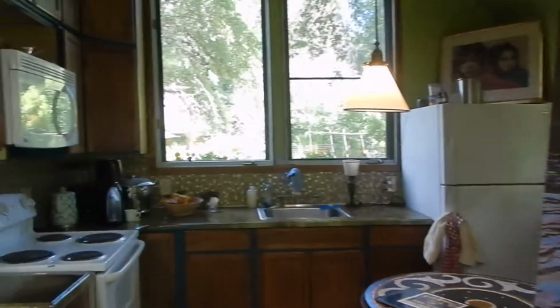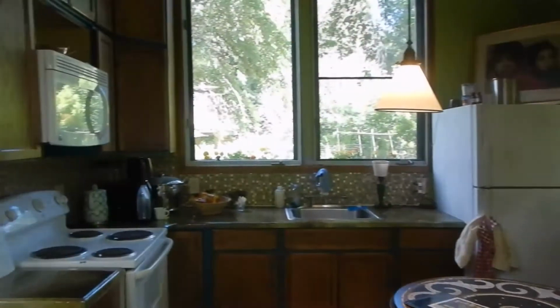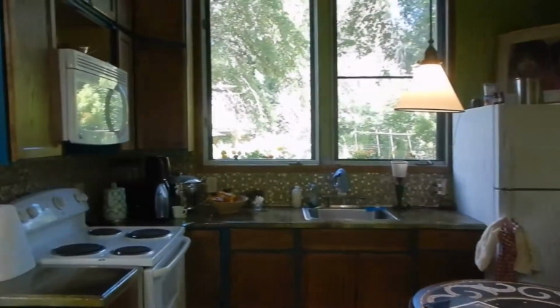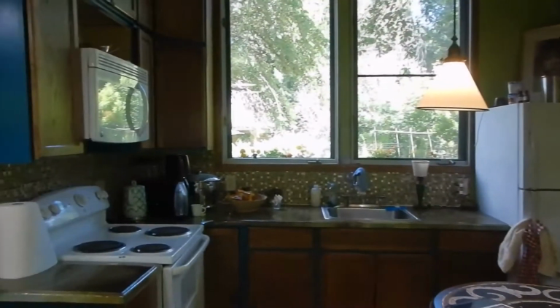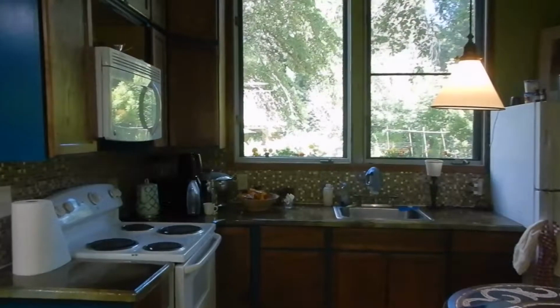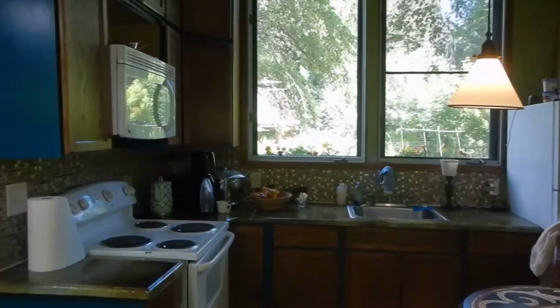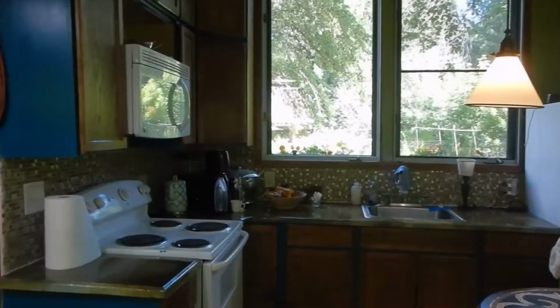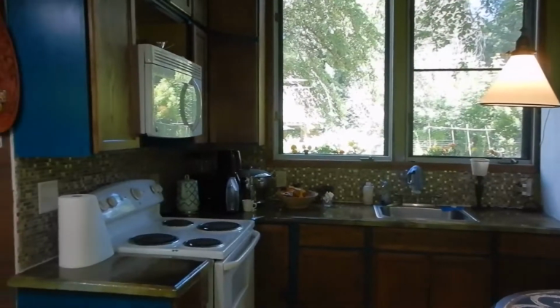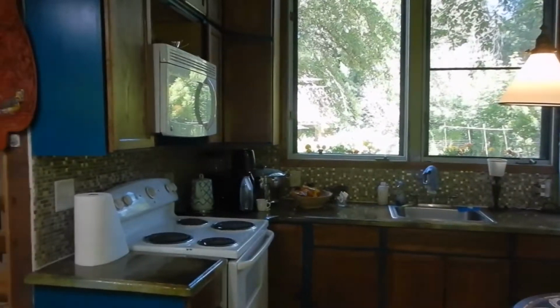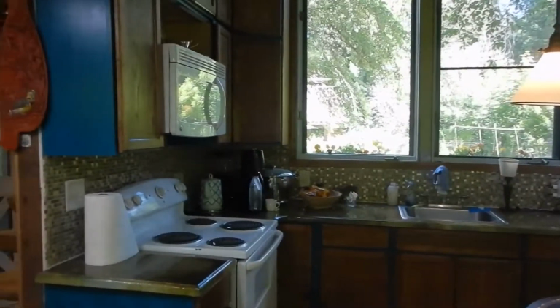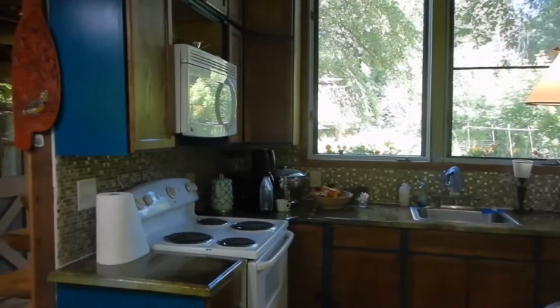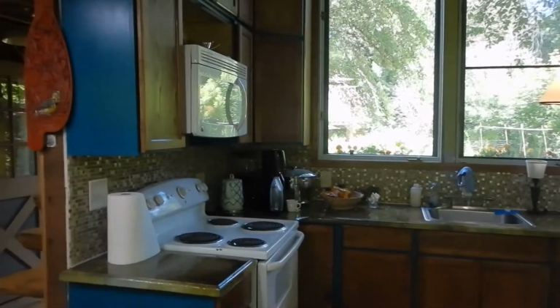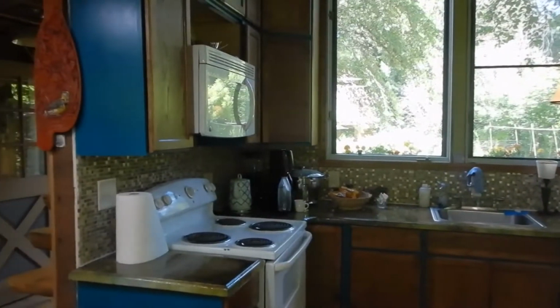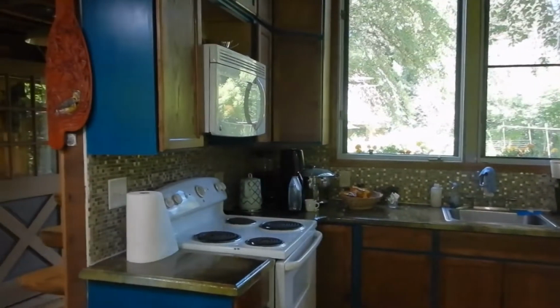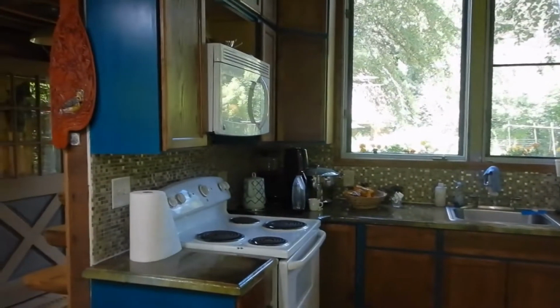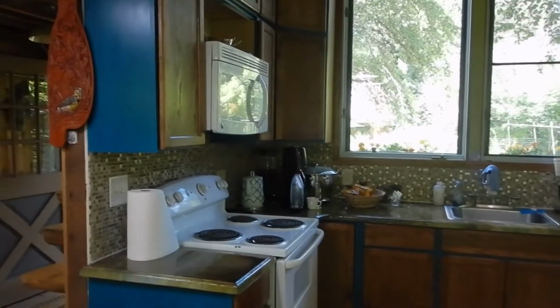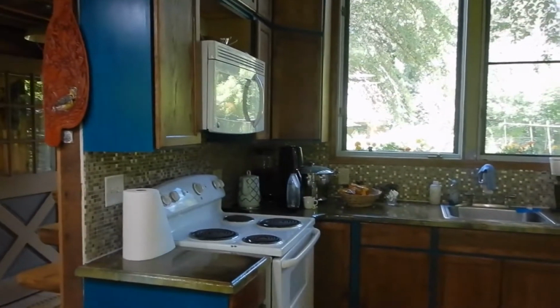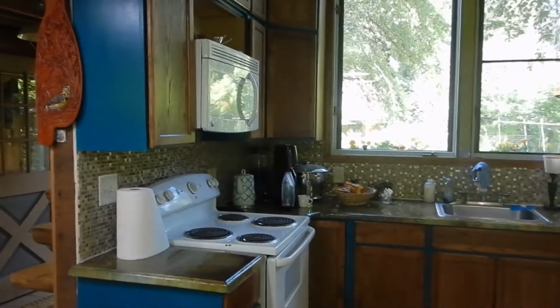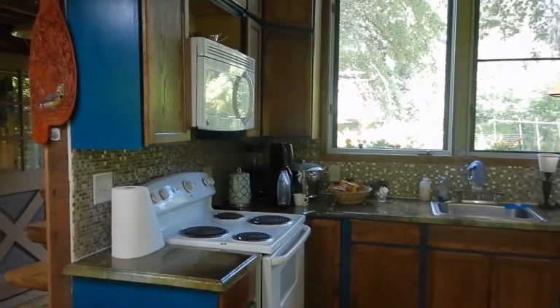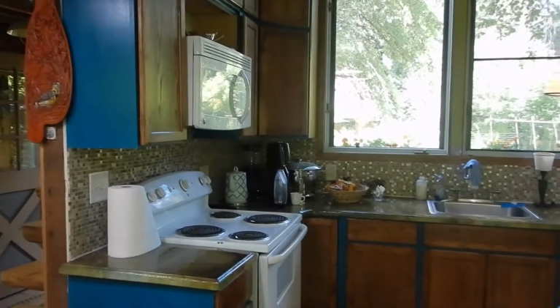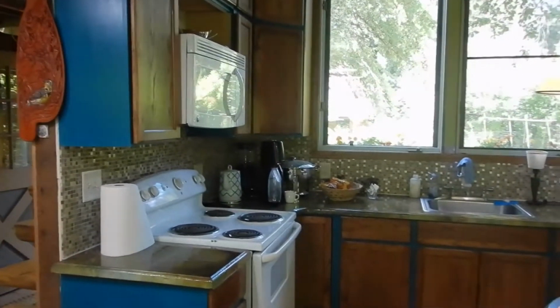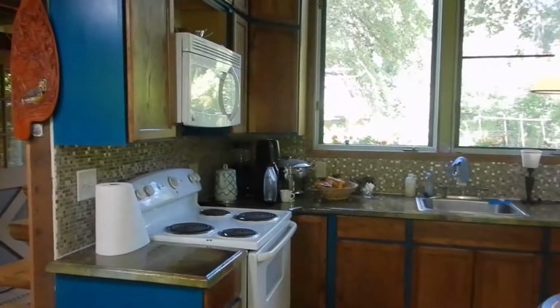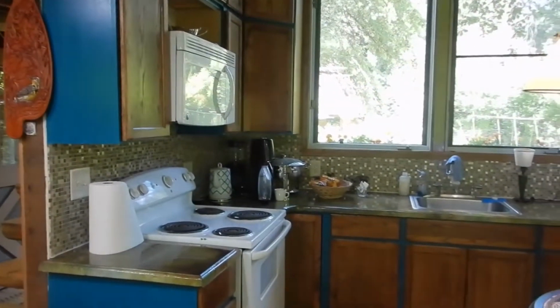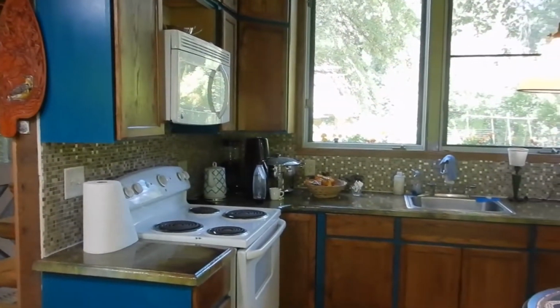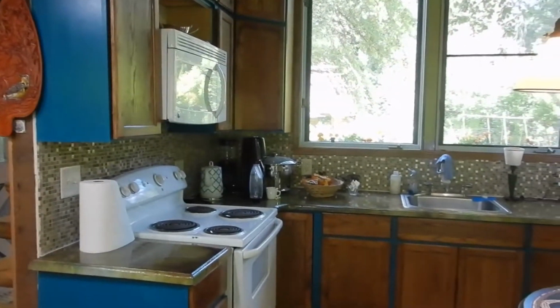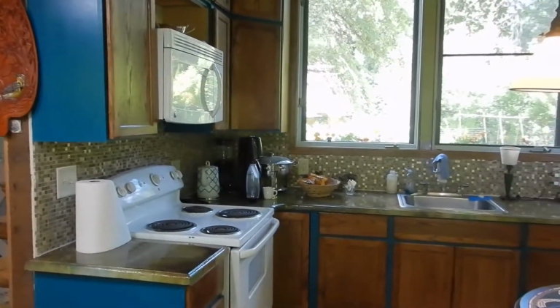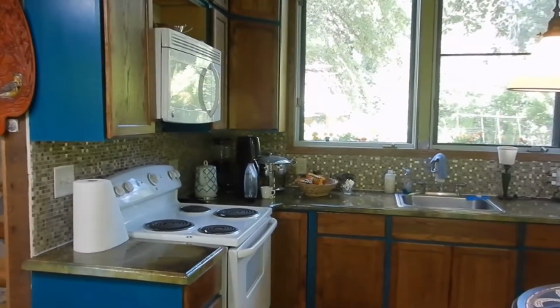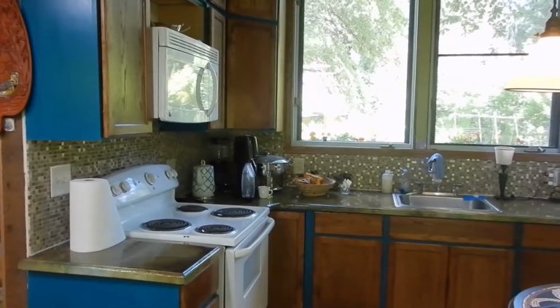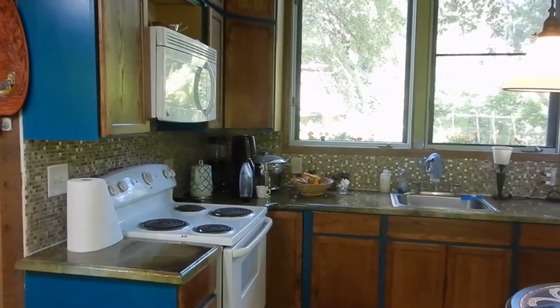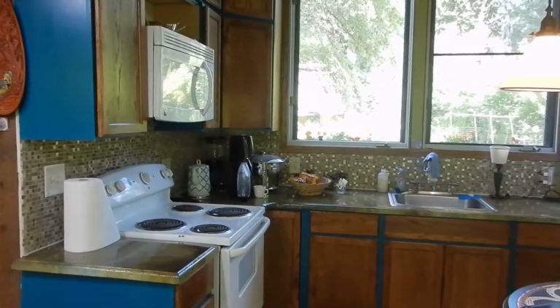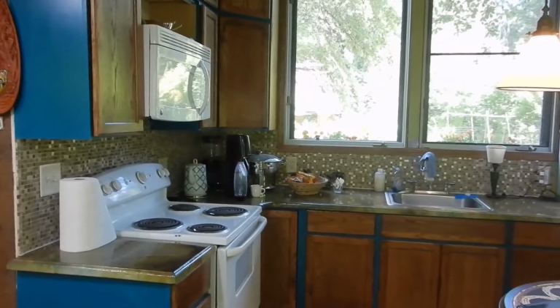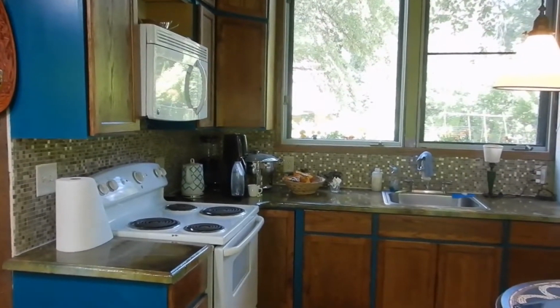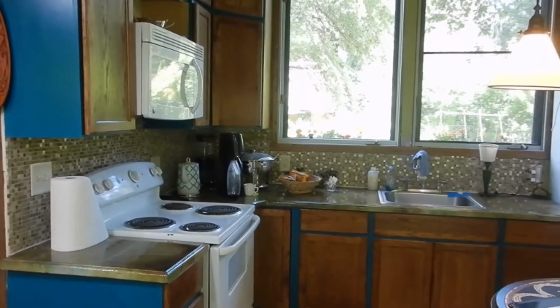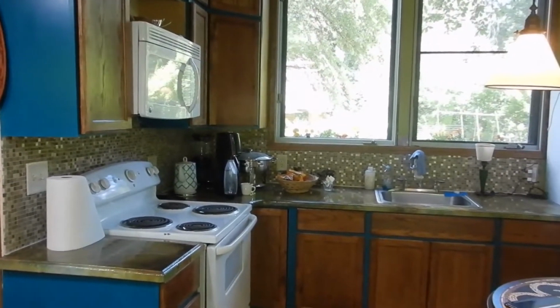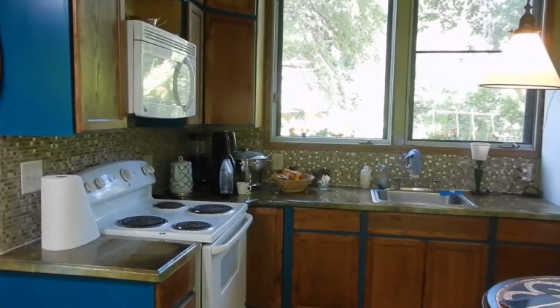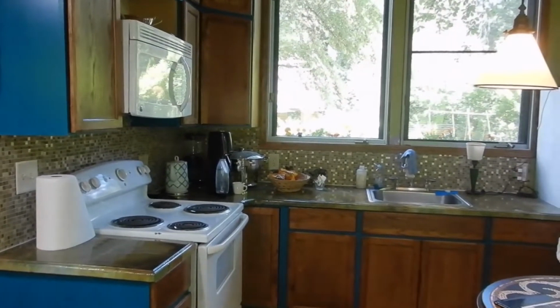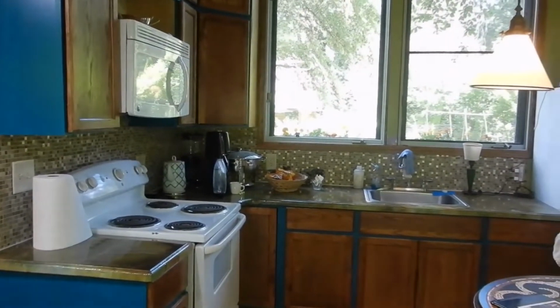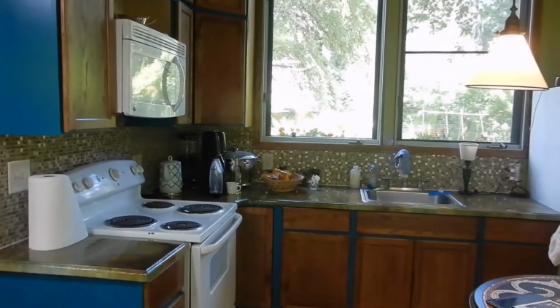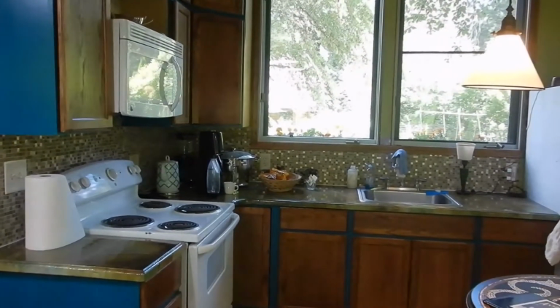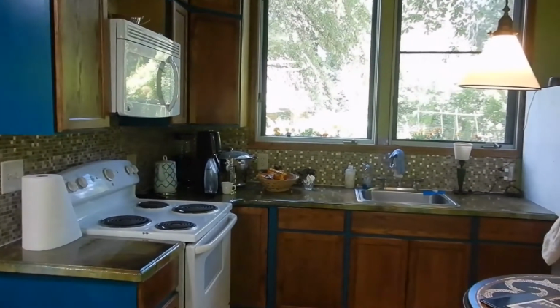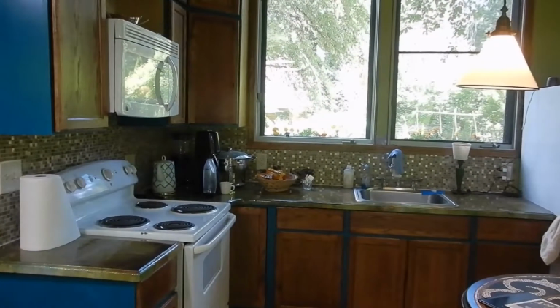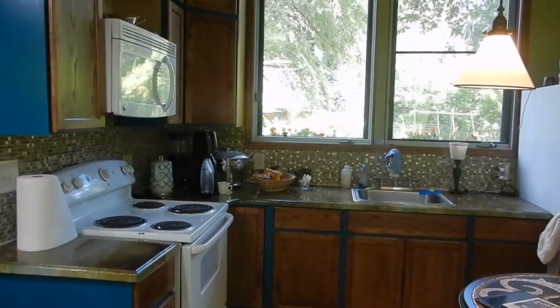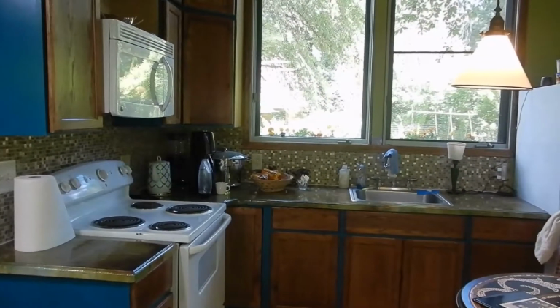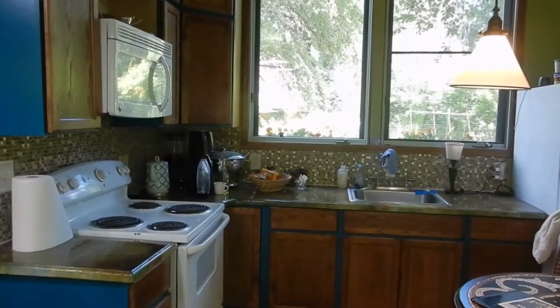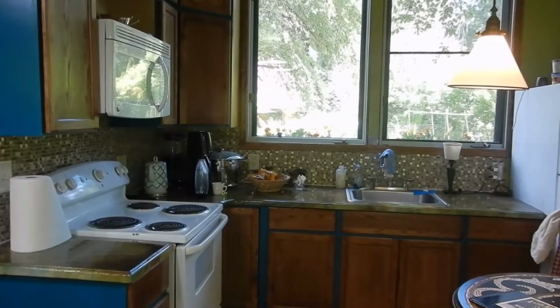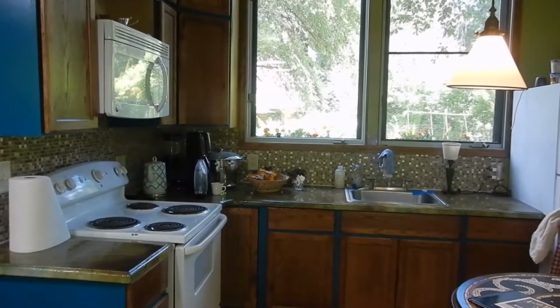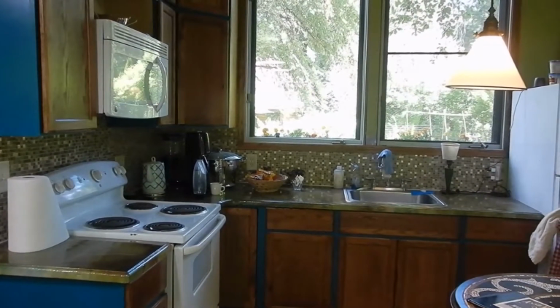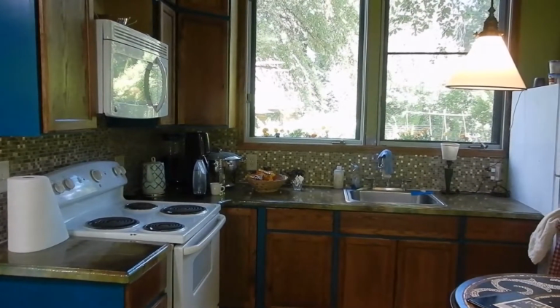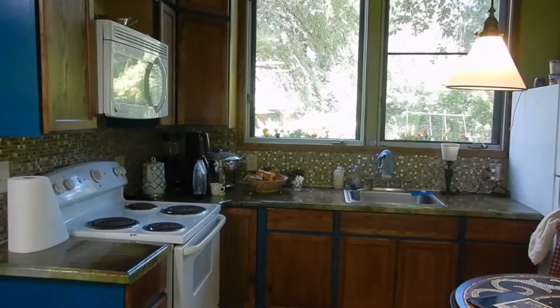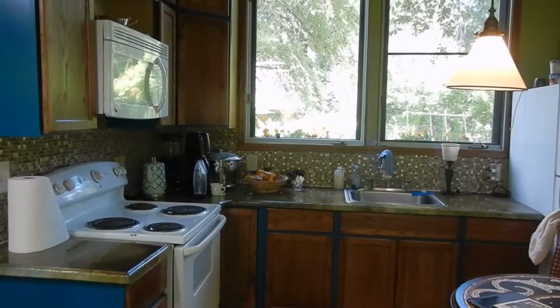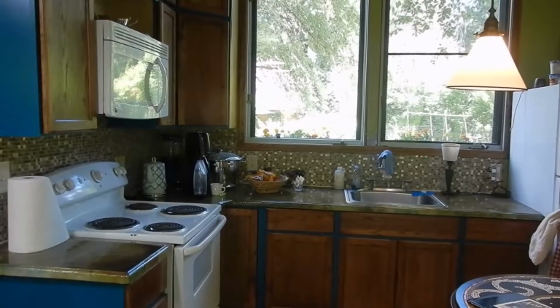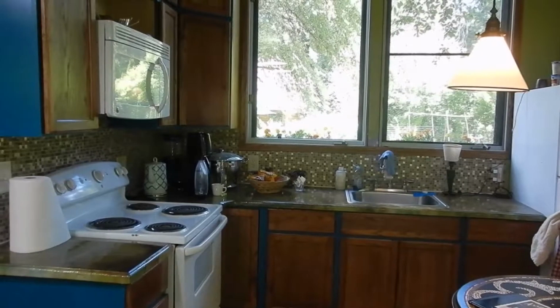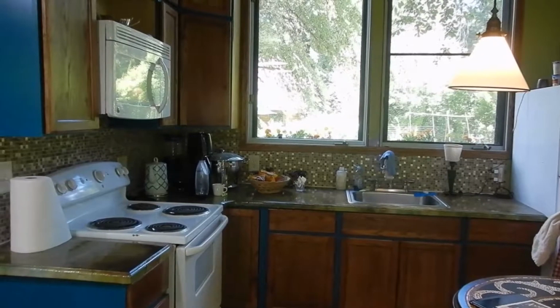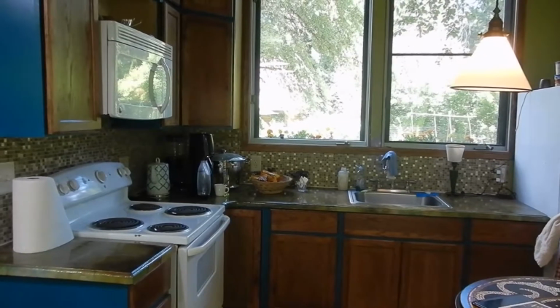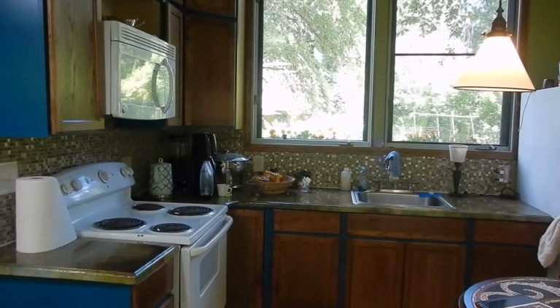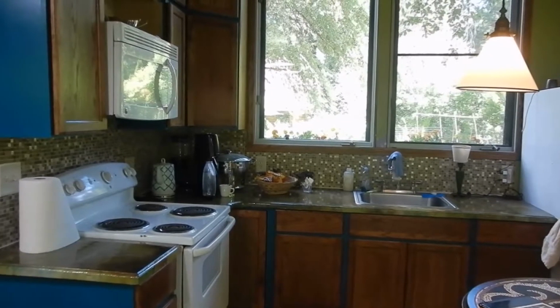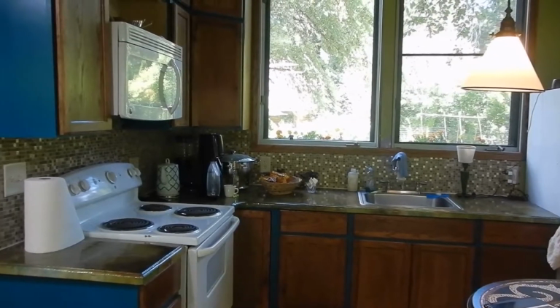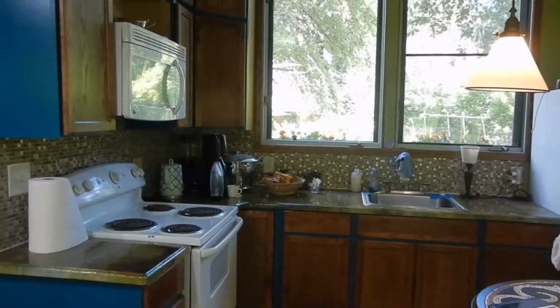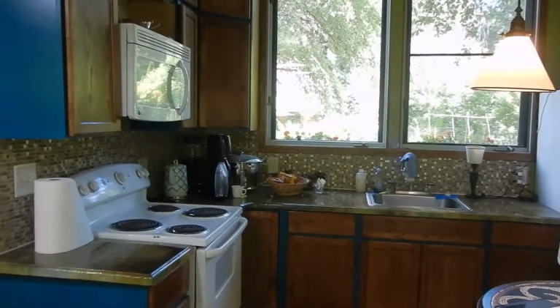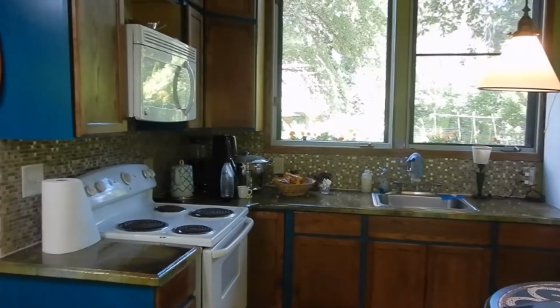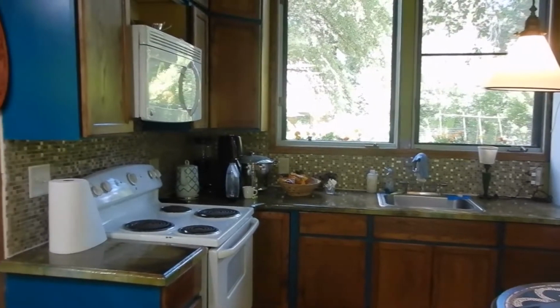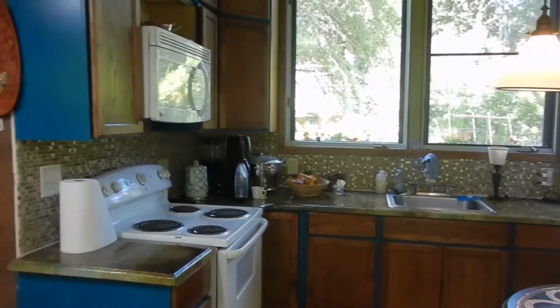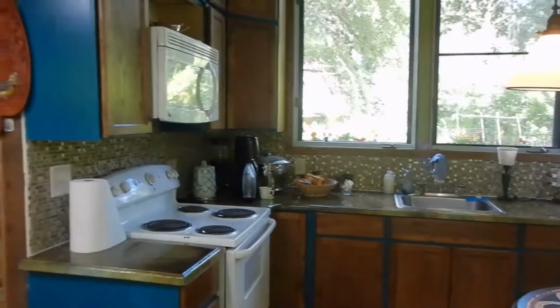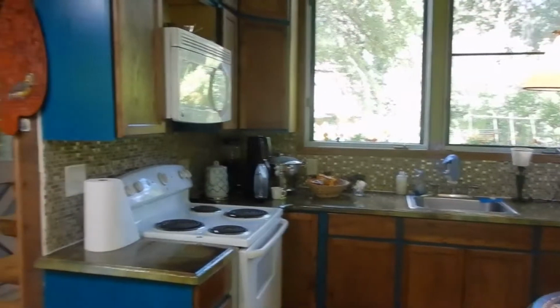New kitchen. This was the kitchen from my store in Pendleton that we redid and installed.